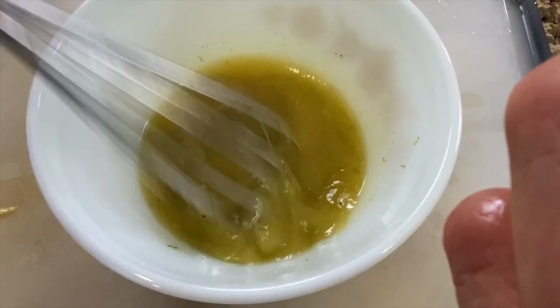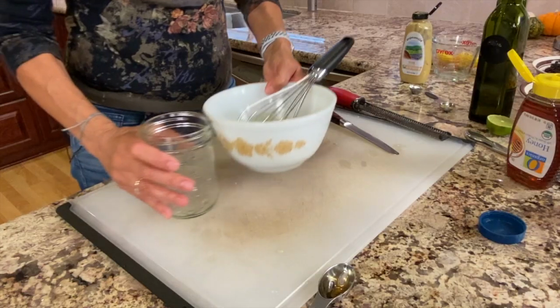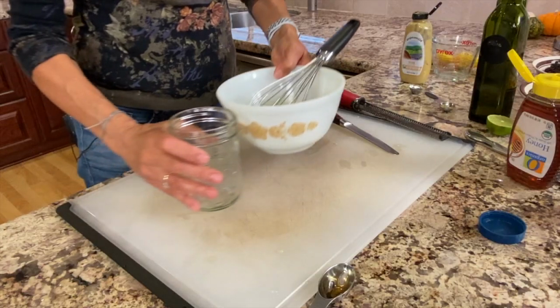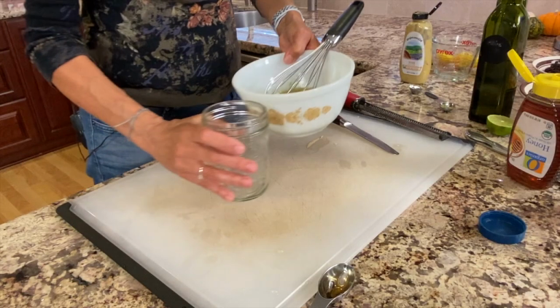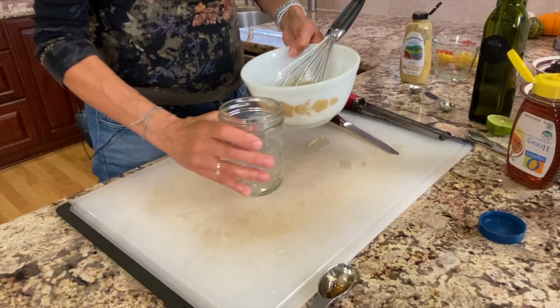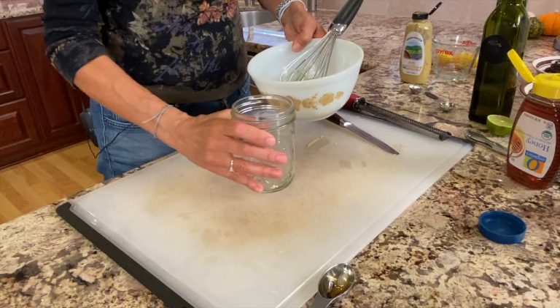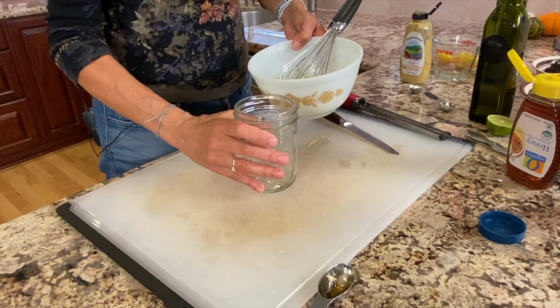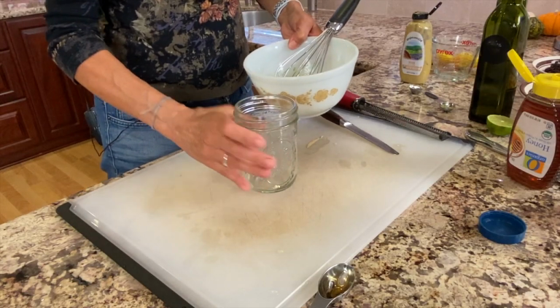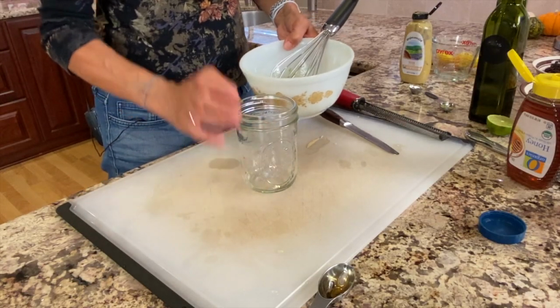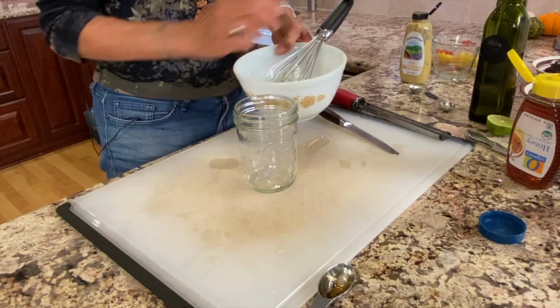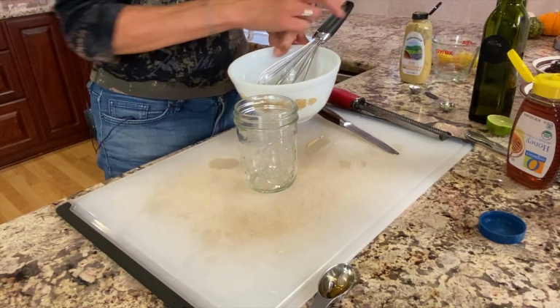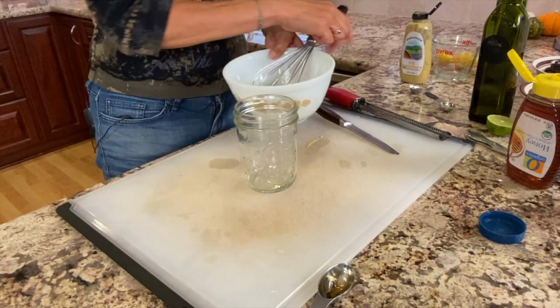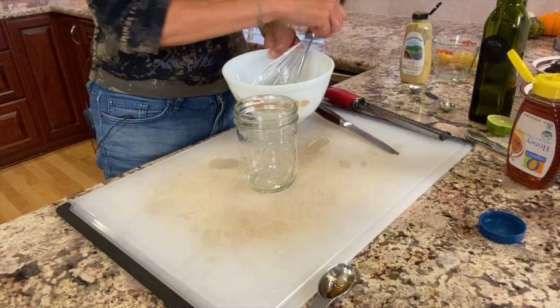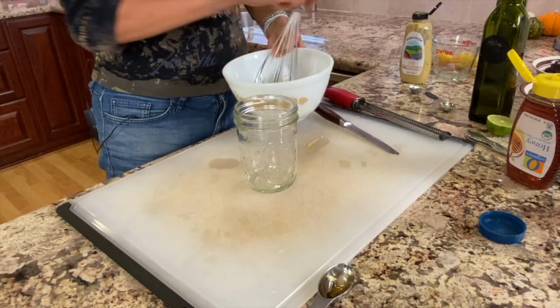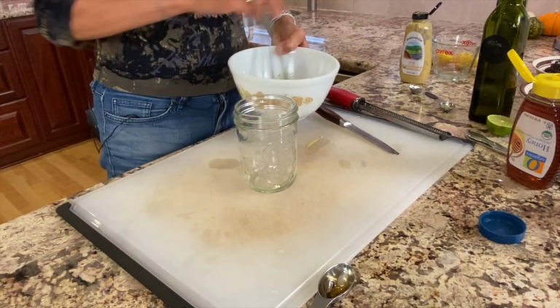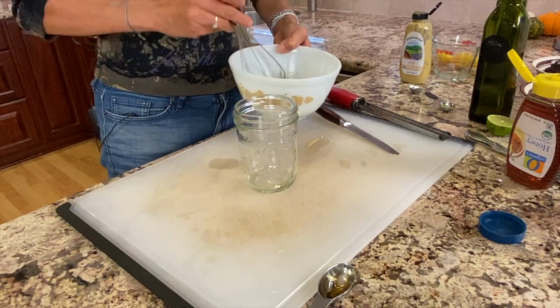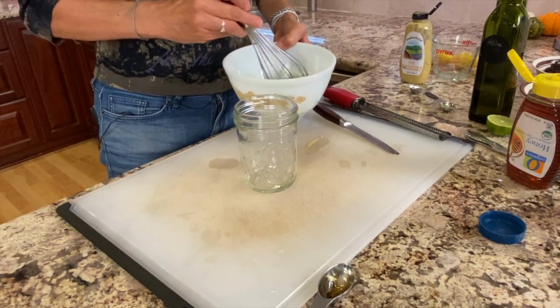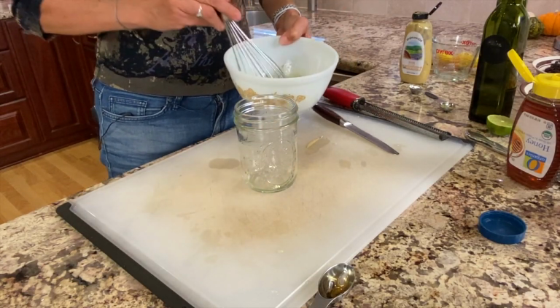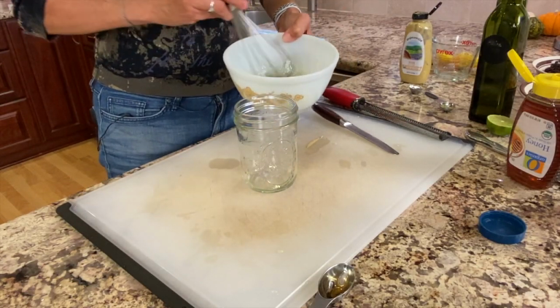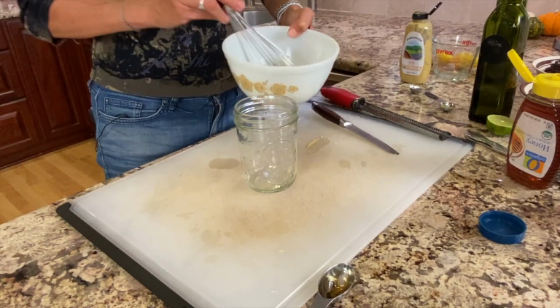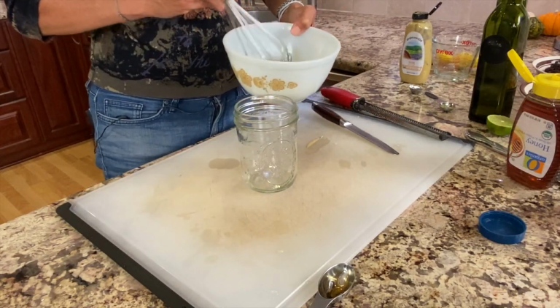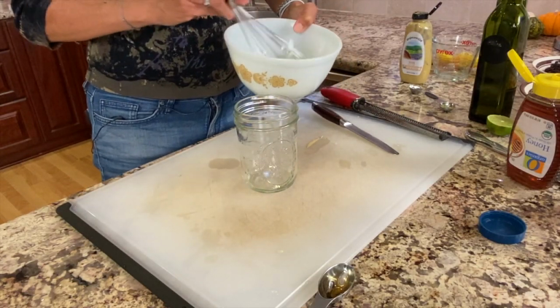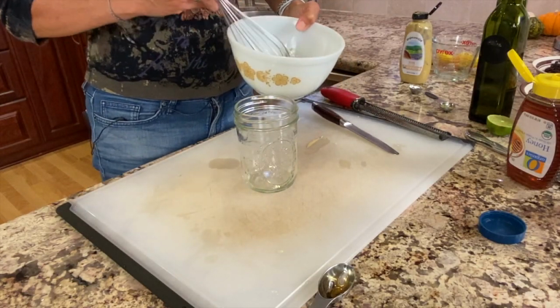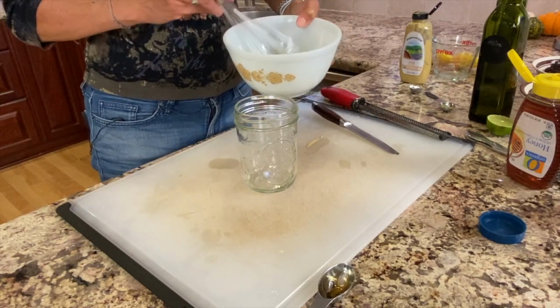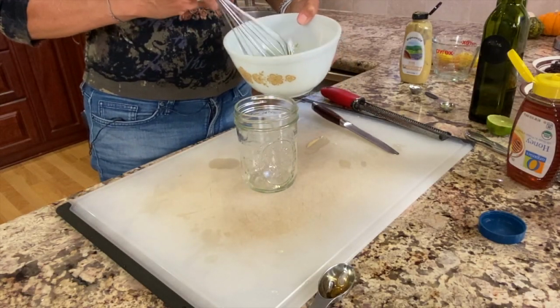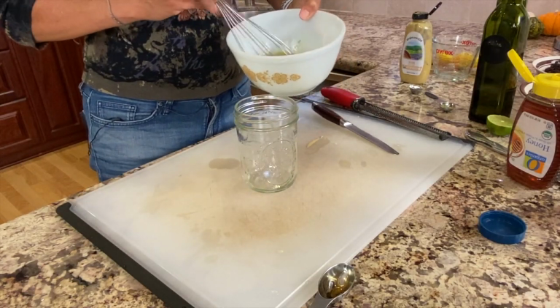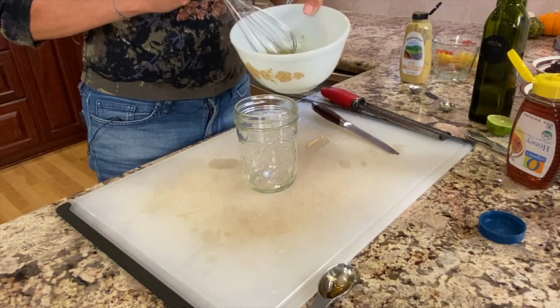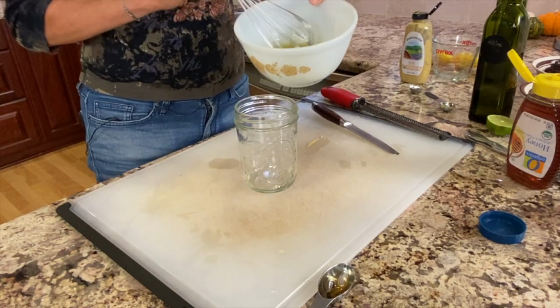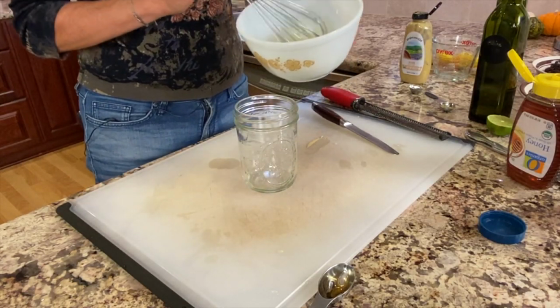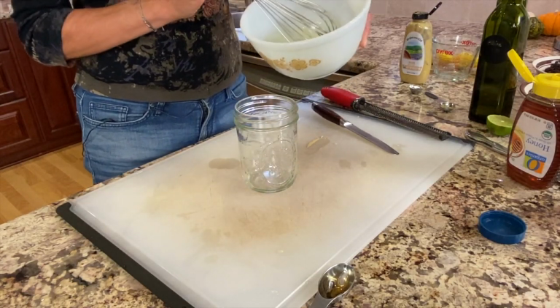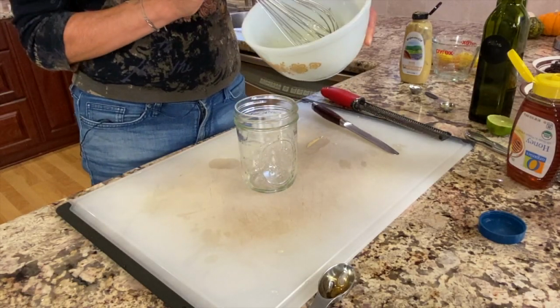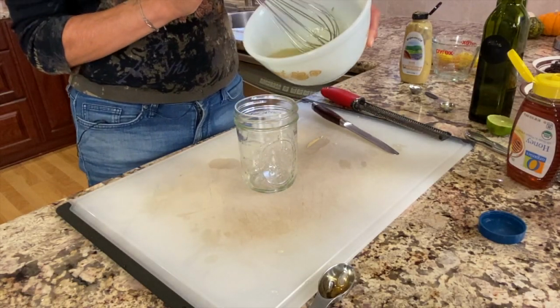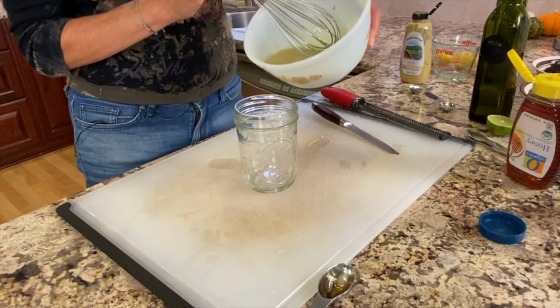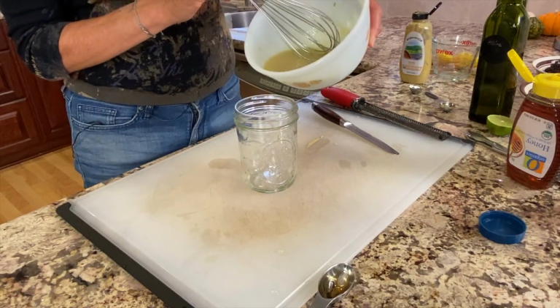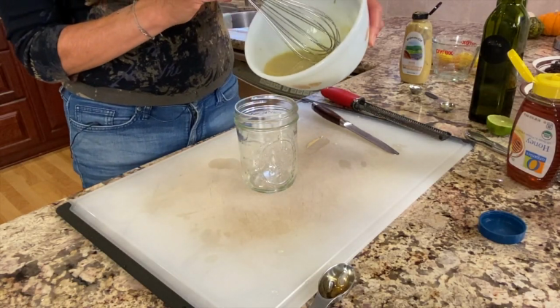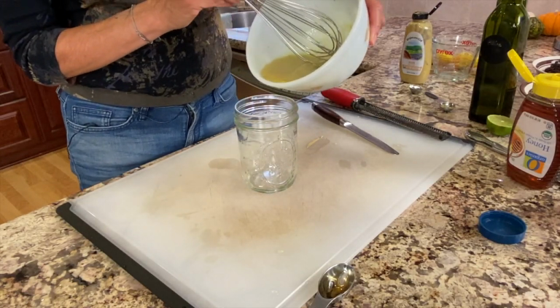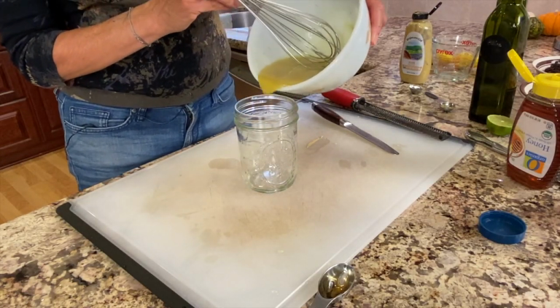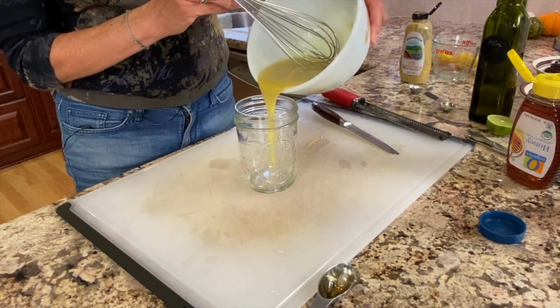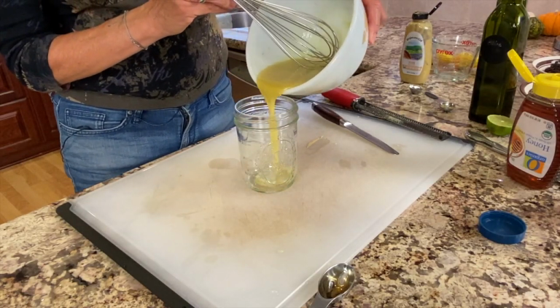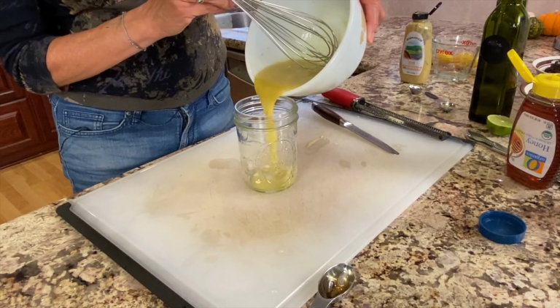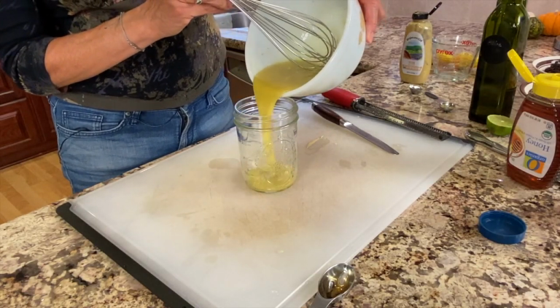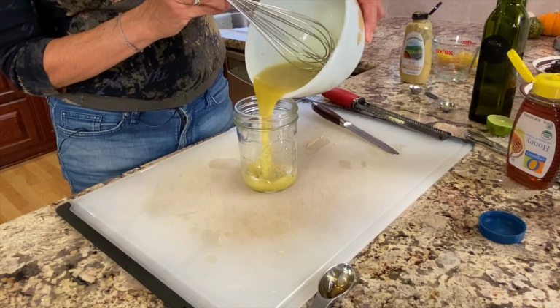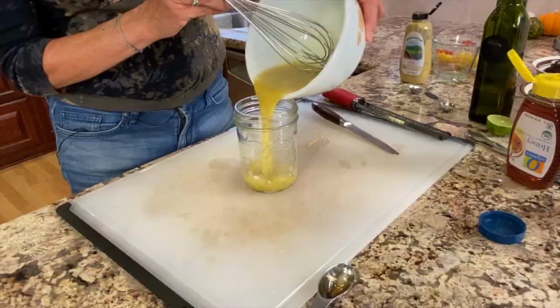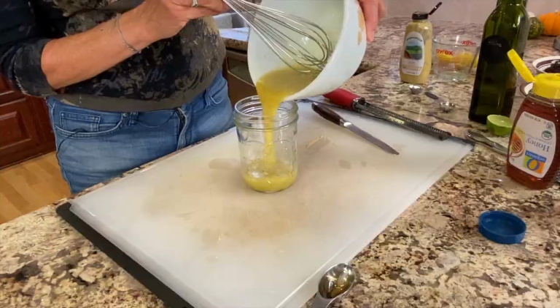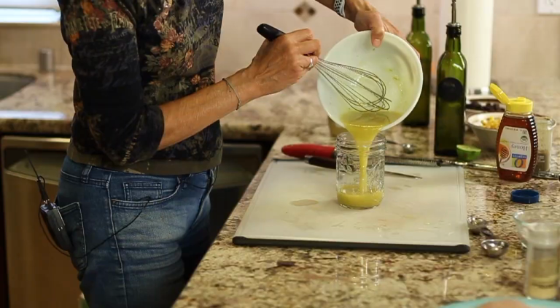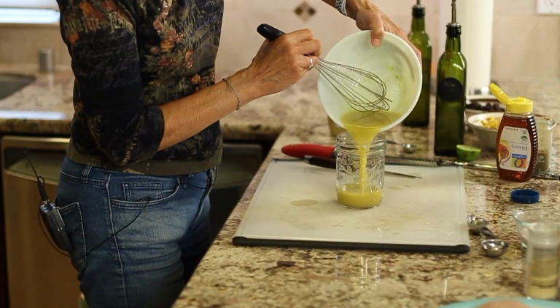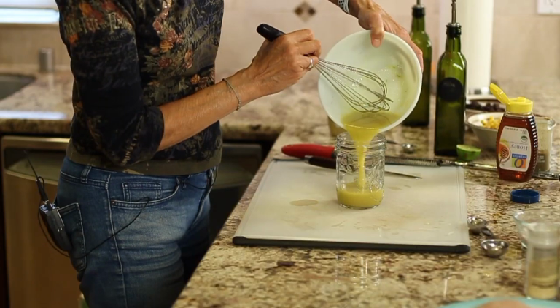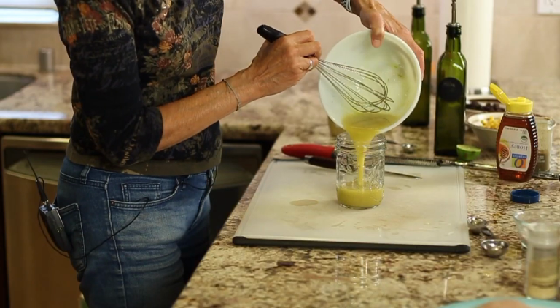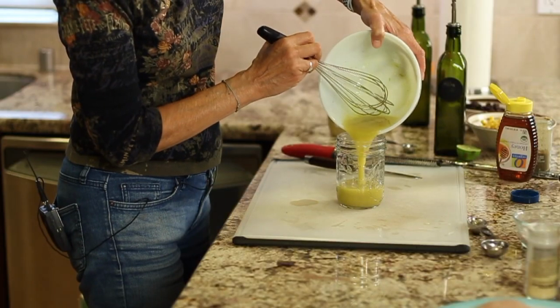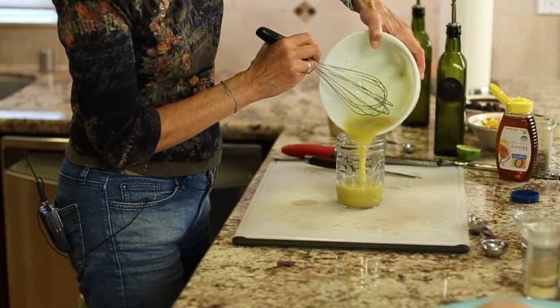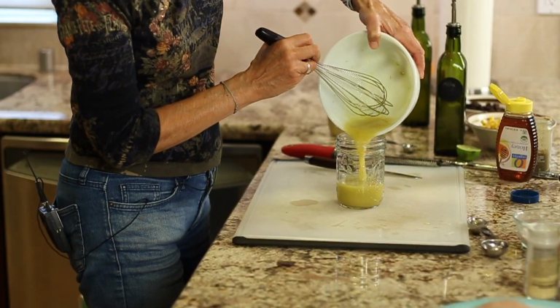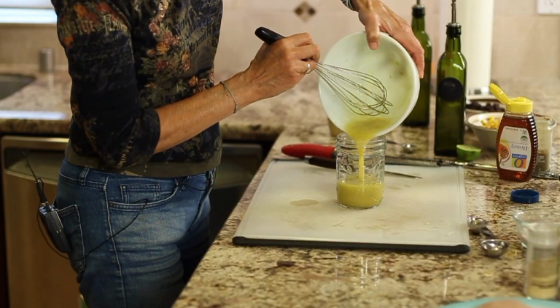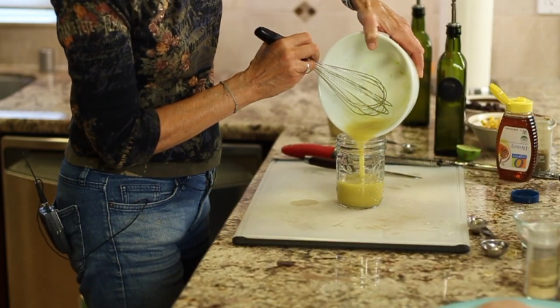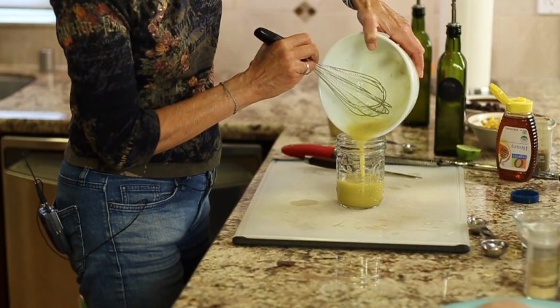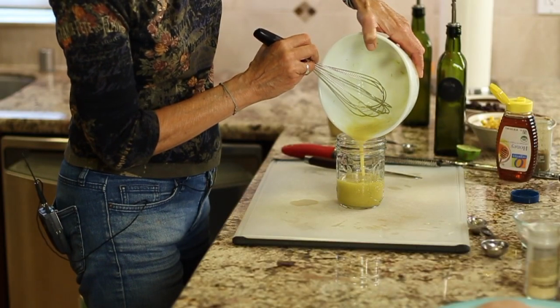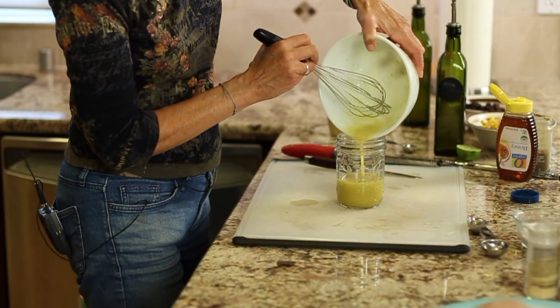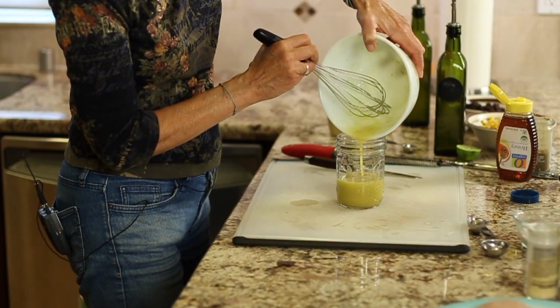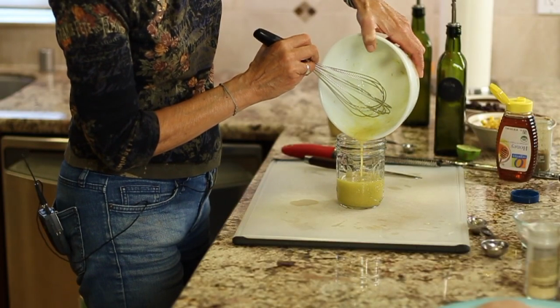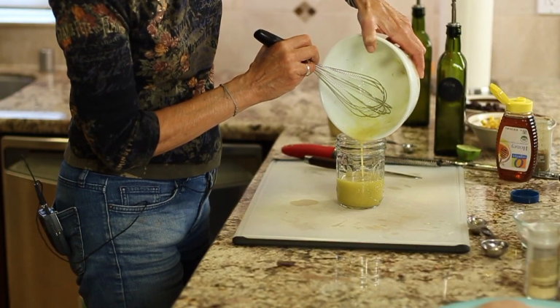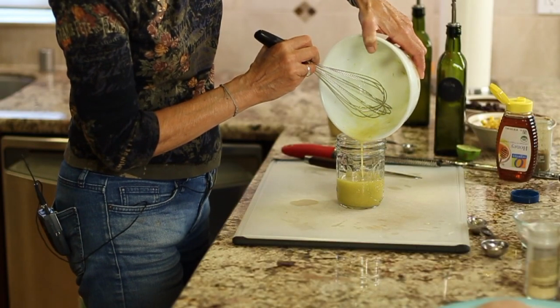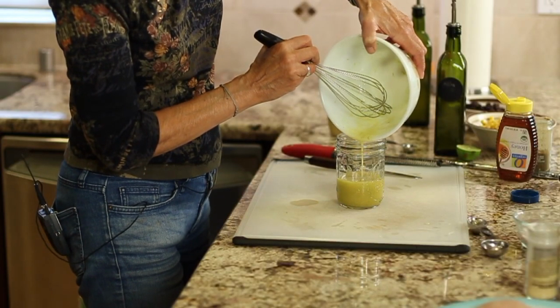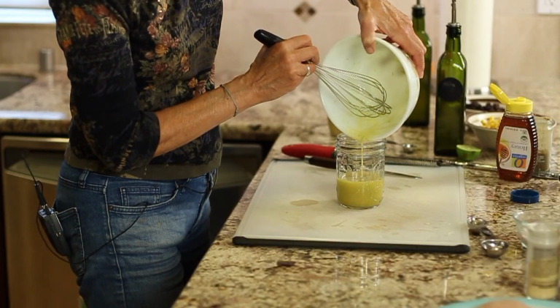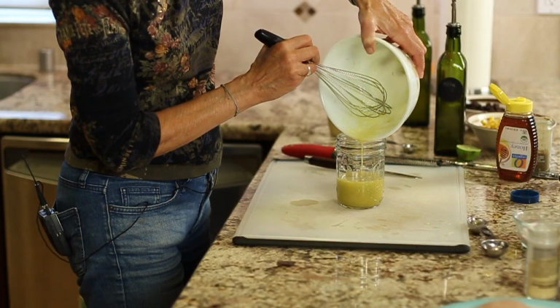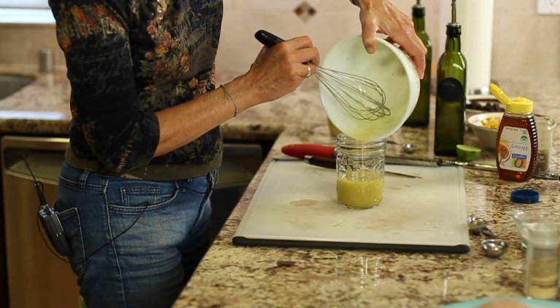Take a whisk and just blend that up. I like to place my dressing into a mason jar — that way I can put a lid on it and shake it up right before I want to serve it.